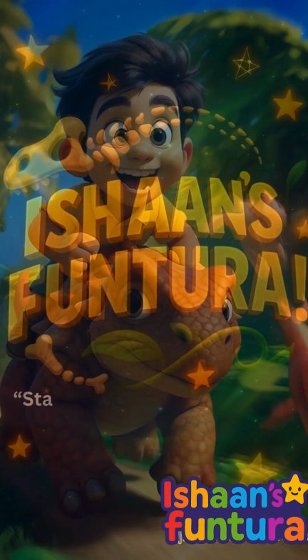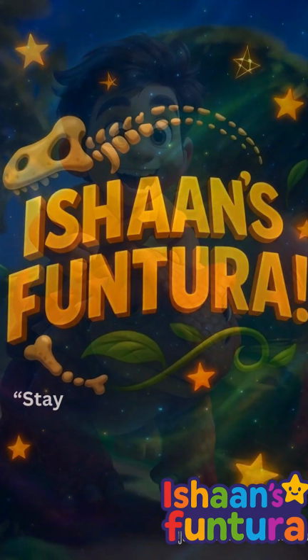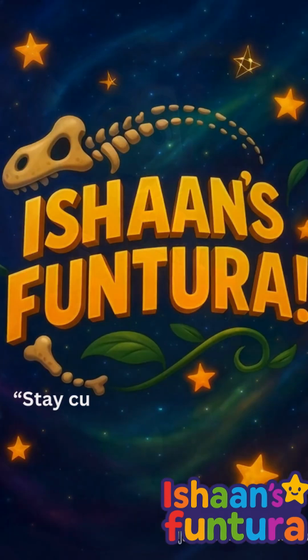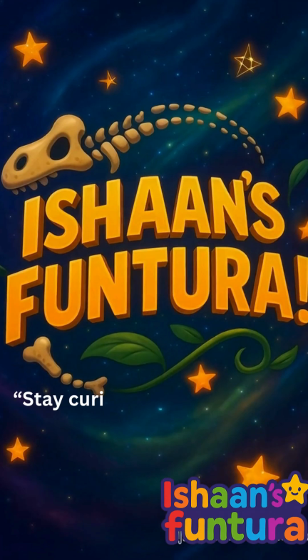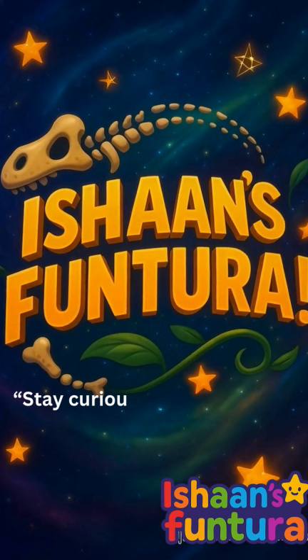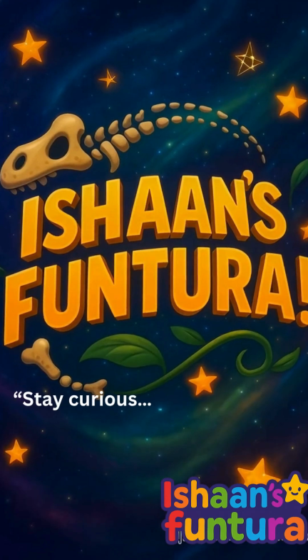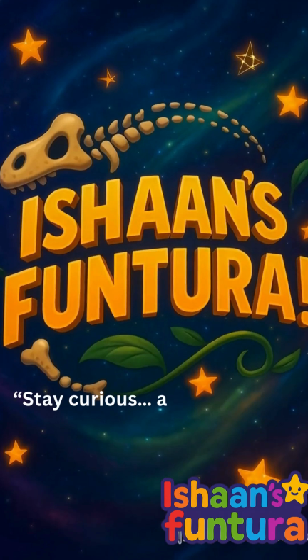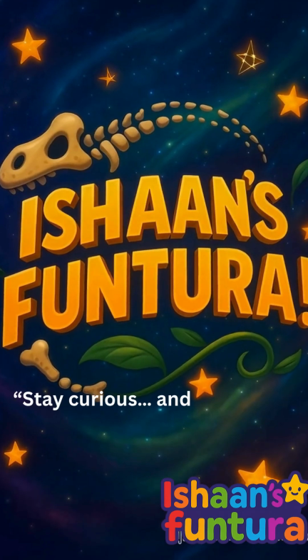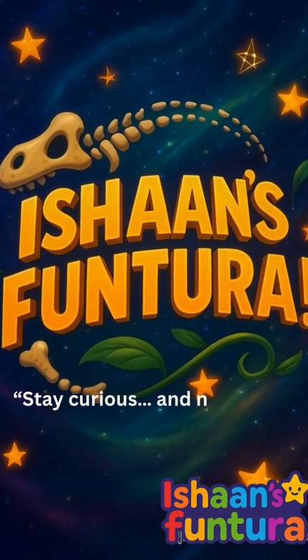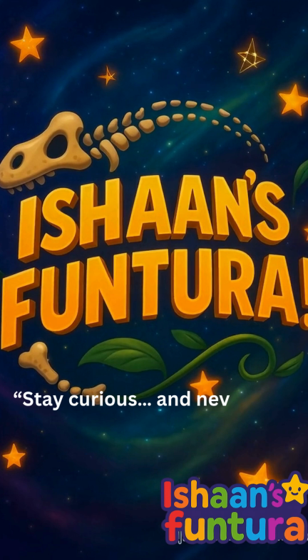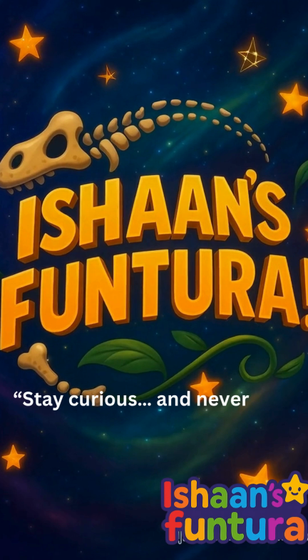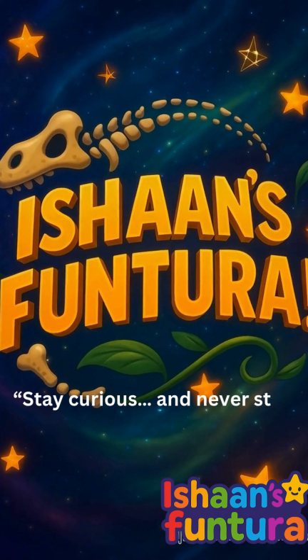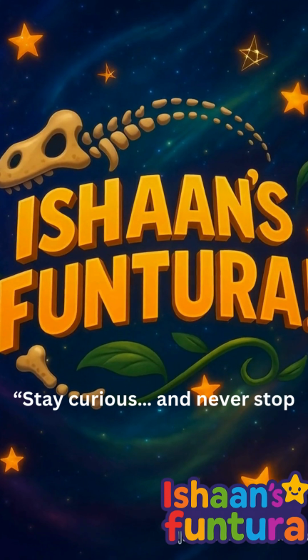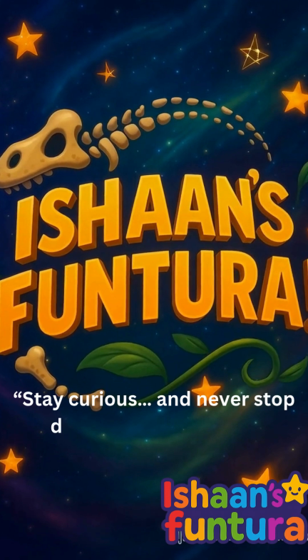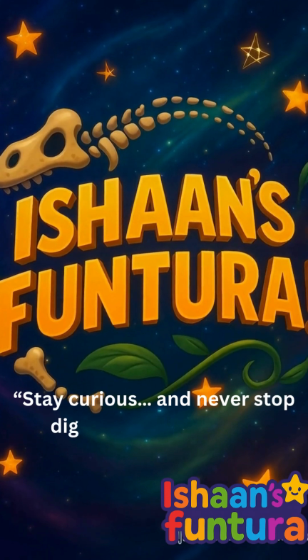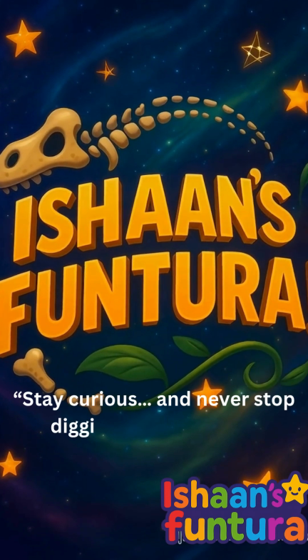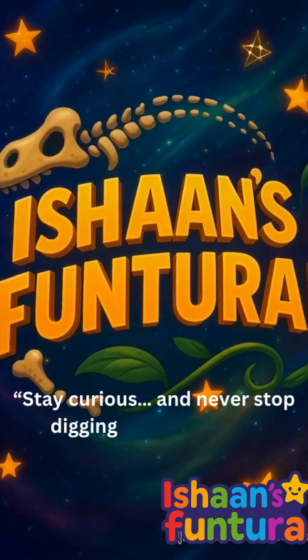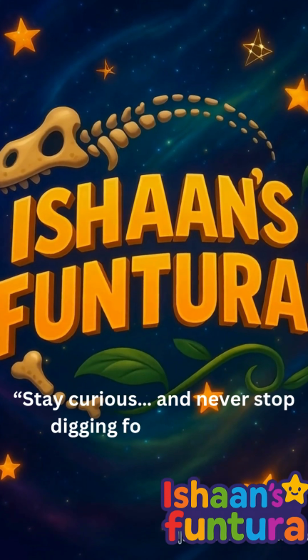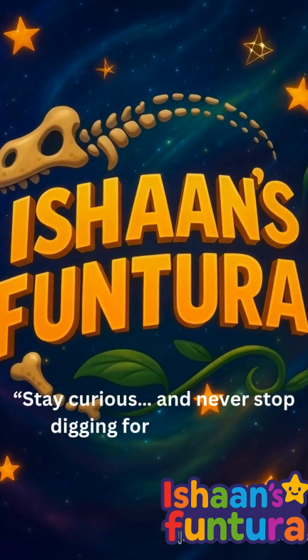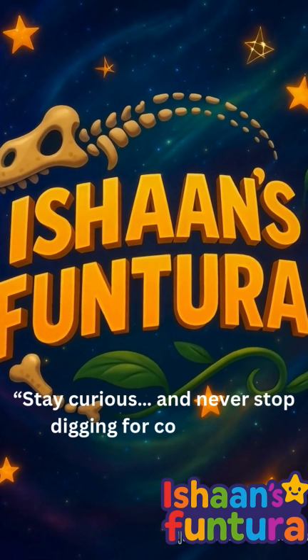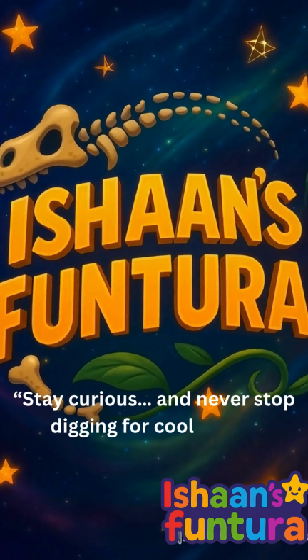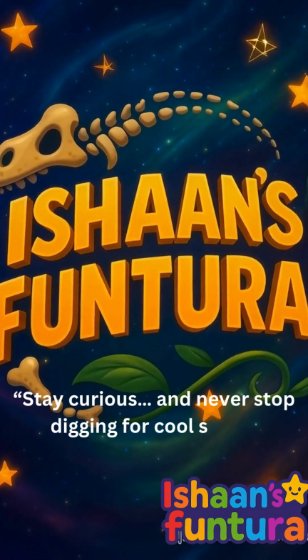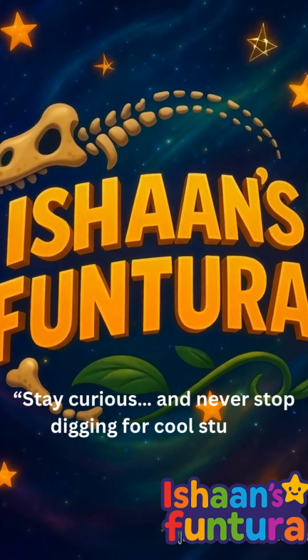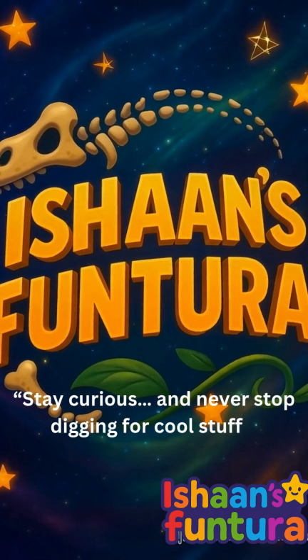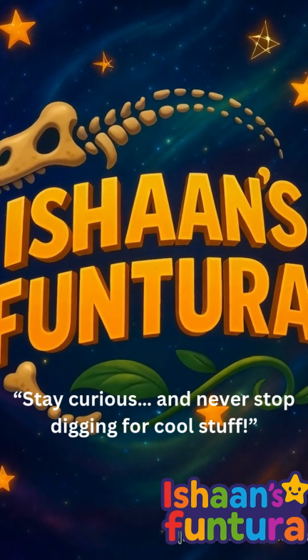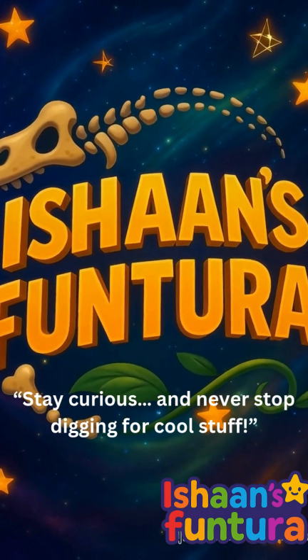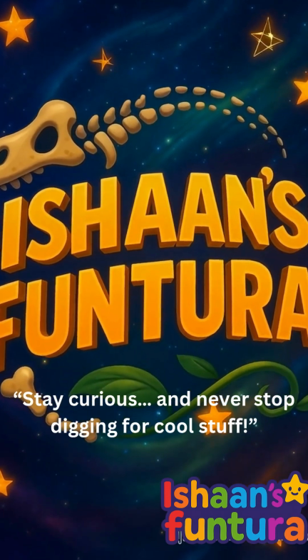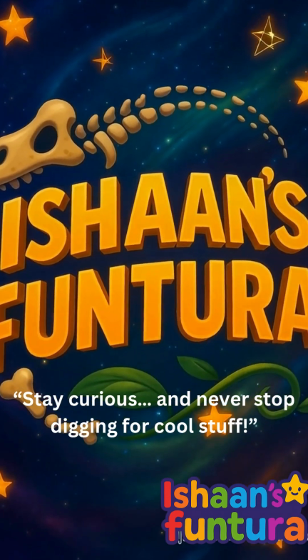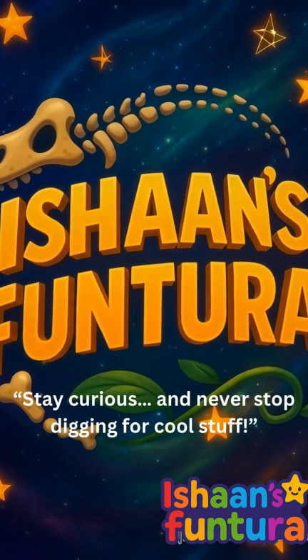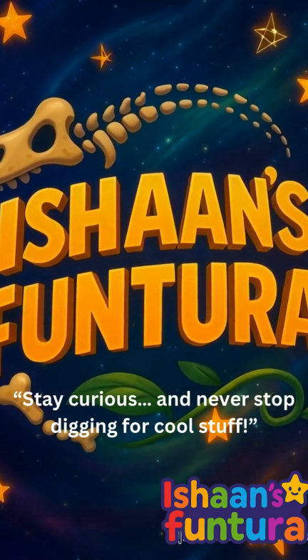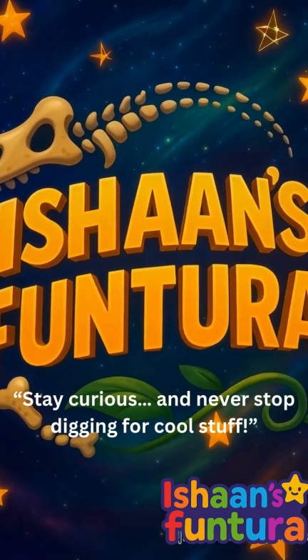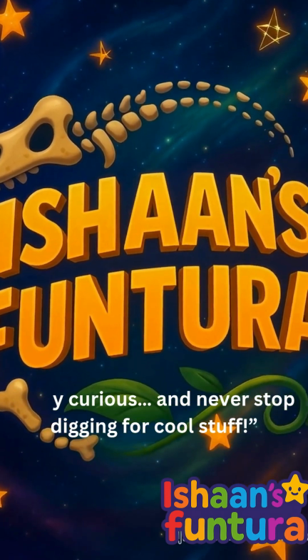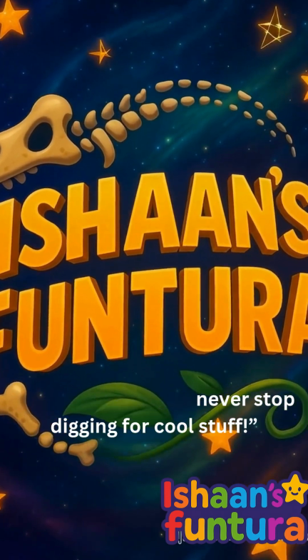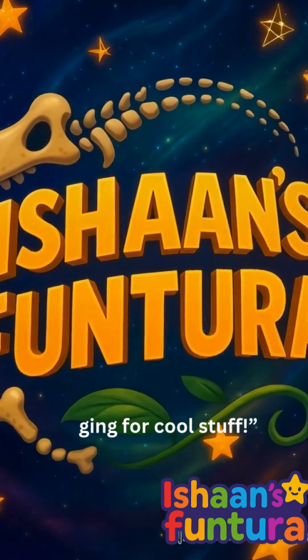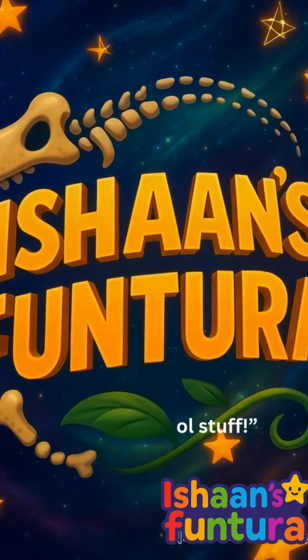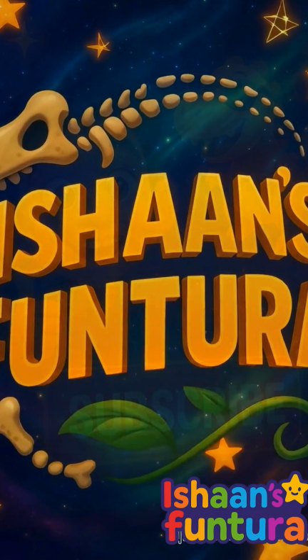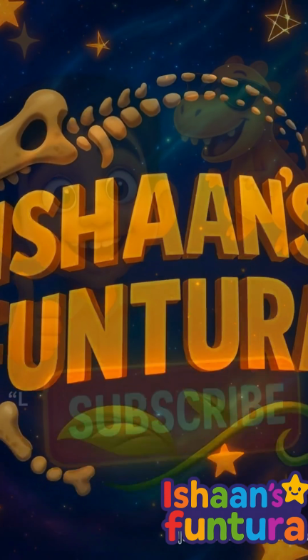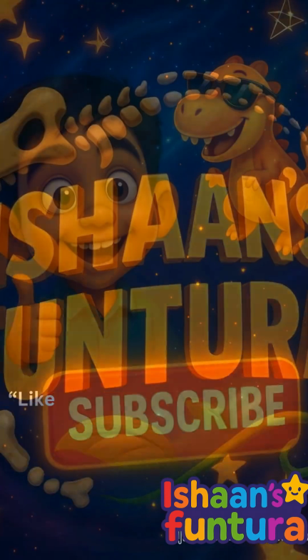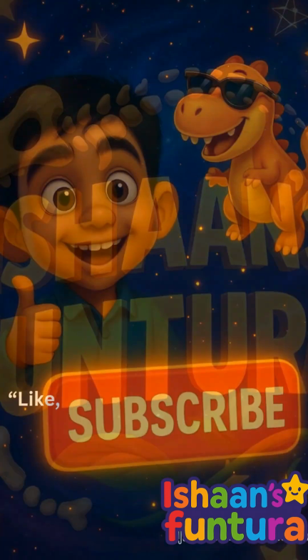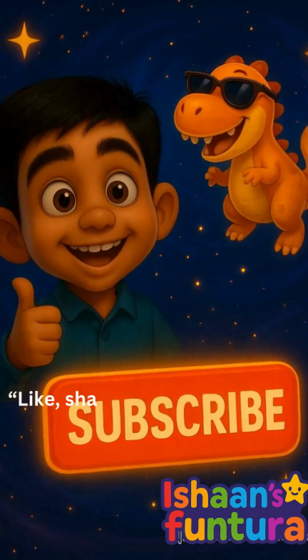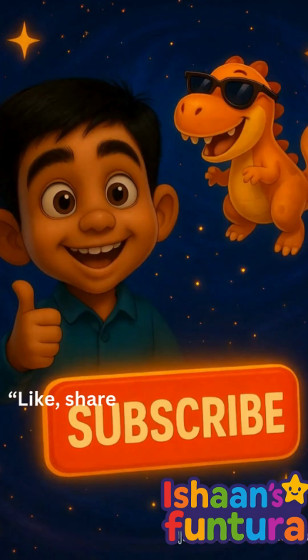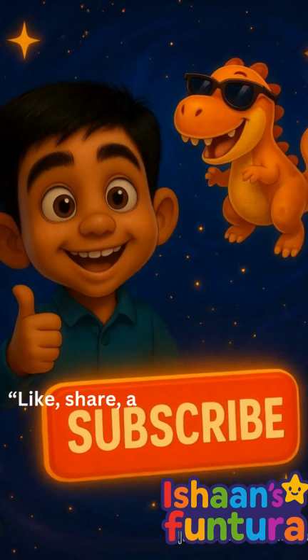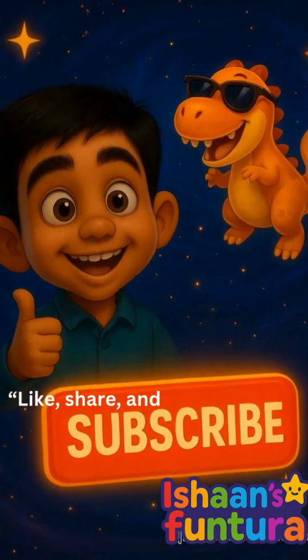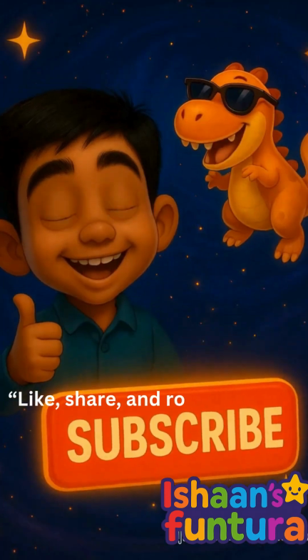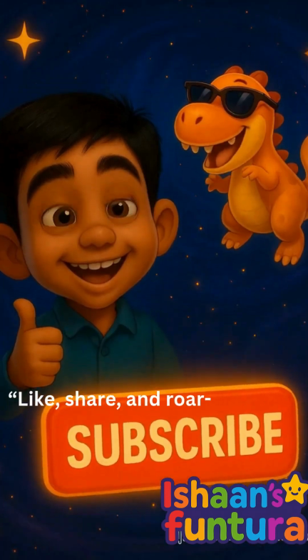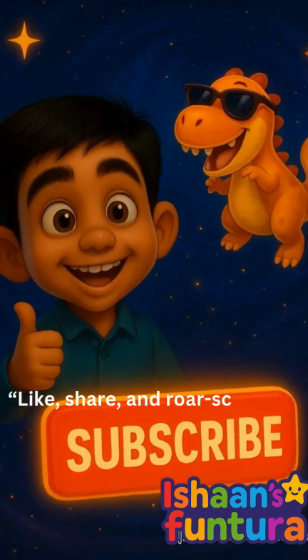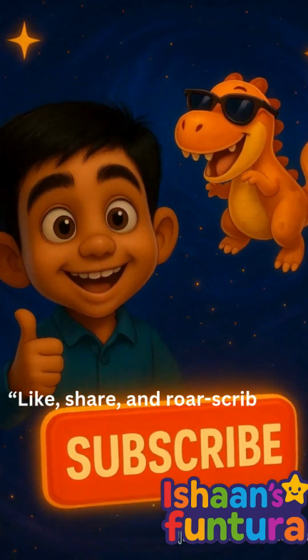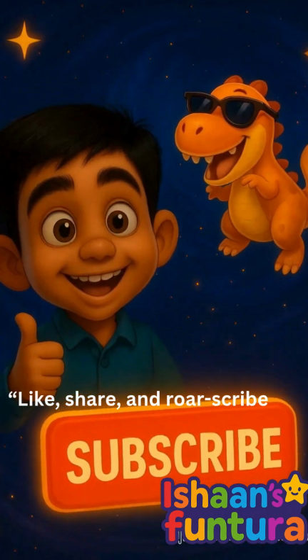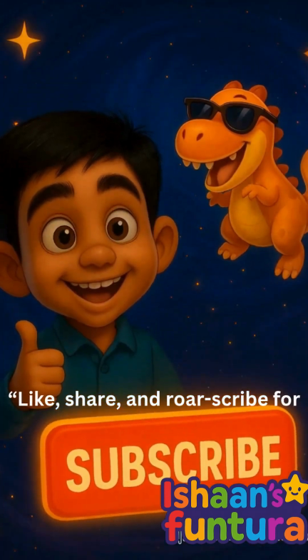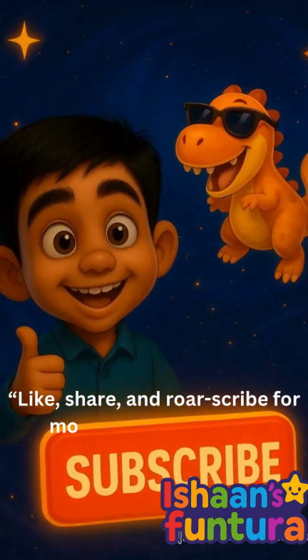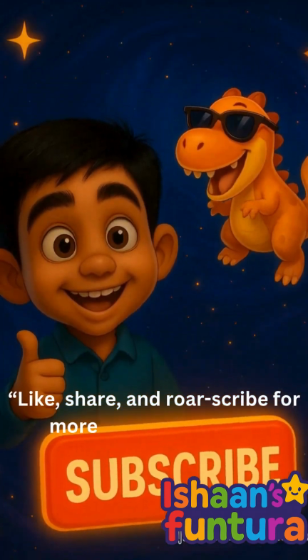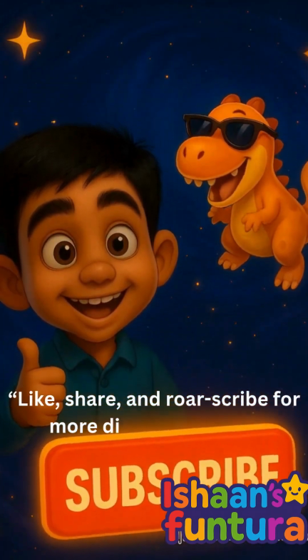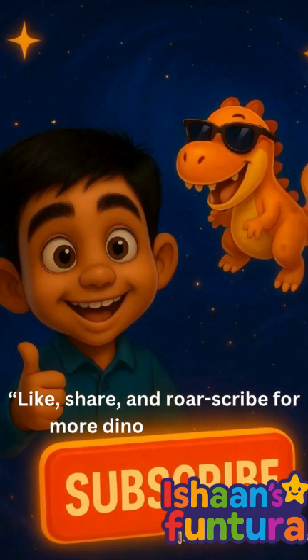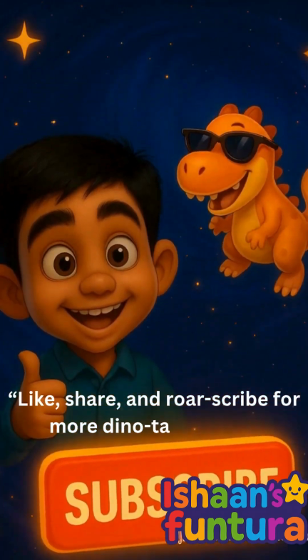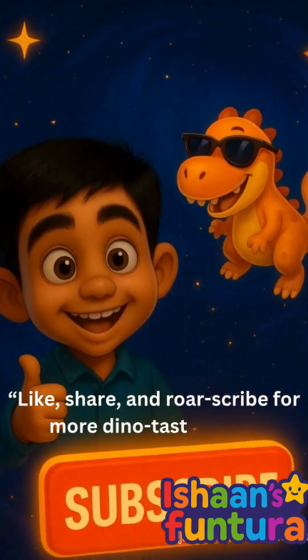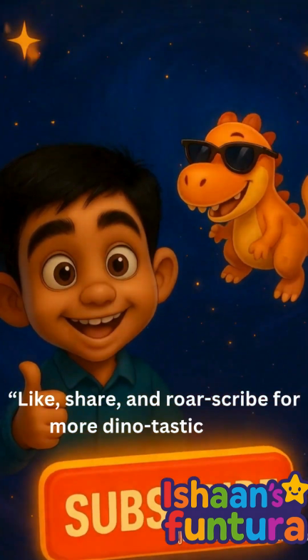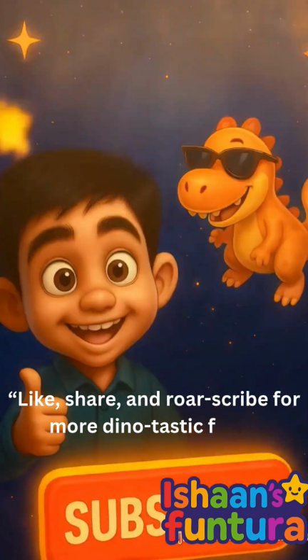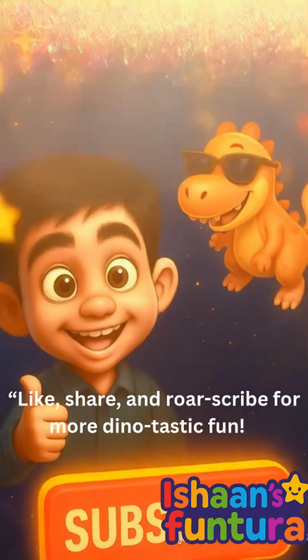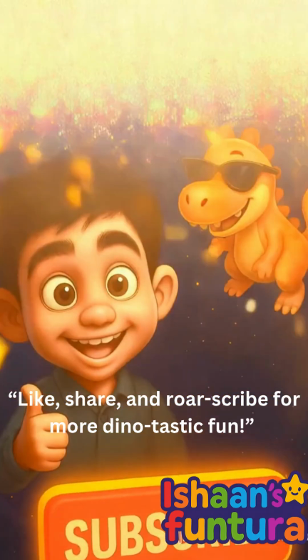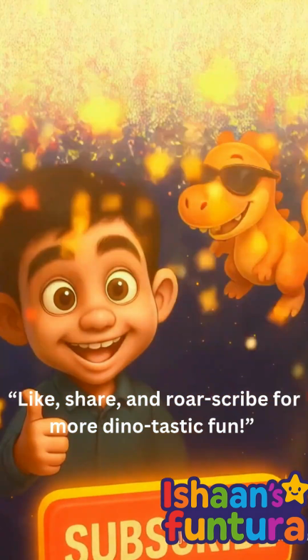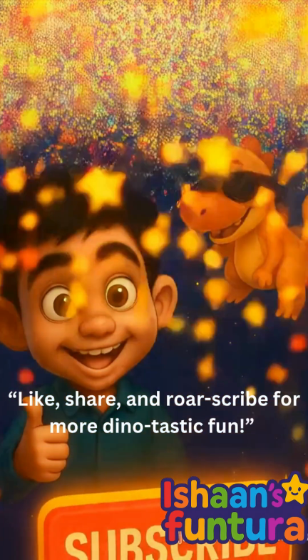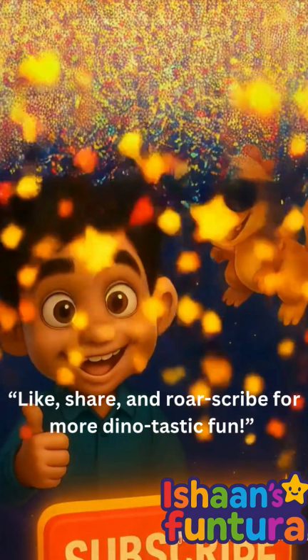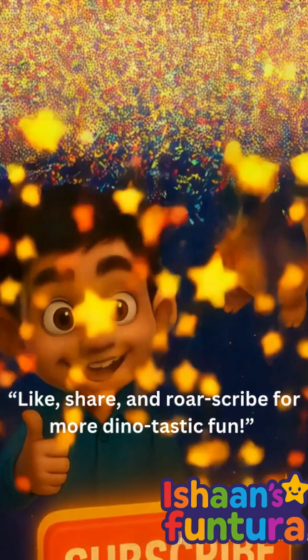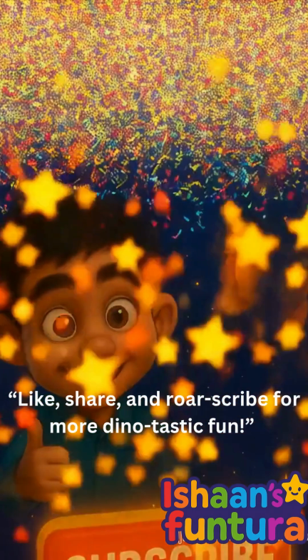Stay curious, and never stop digging for cool stuff. Like, share, and Roarscribe for more dino-tastic fun!